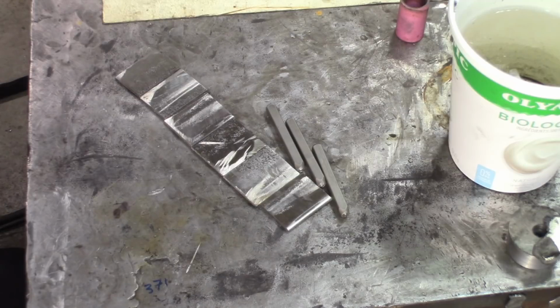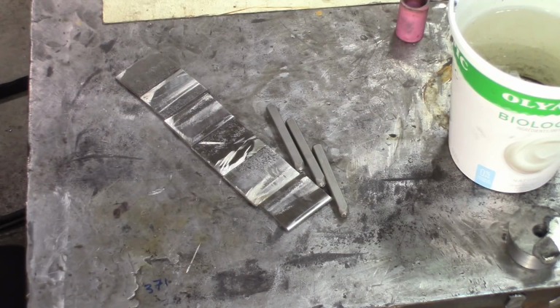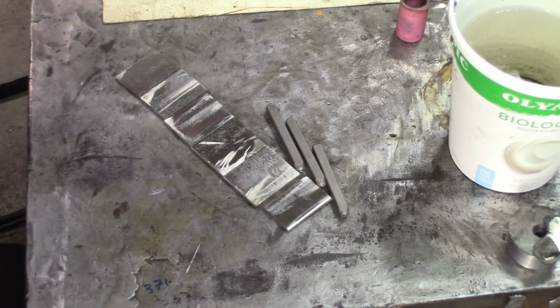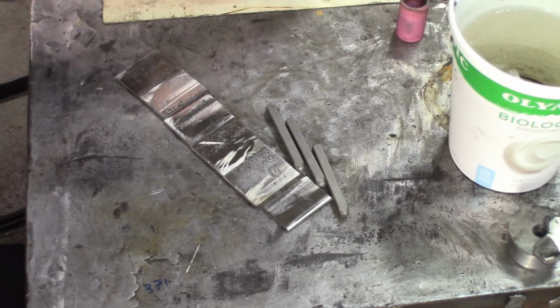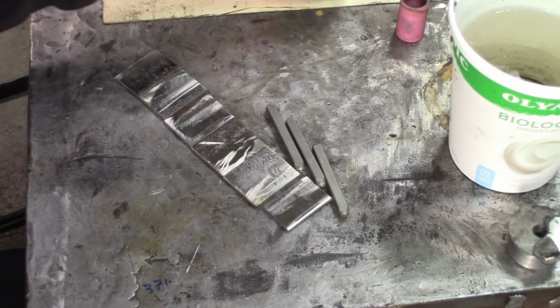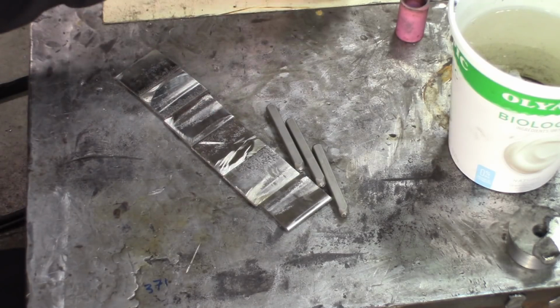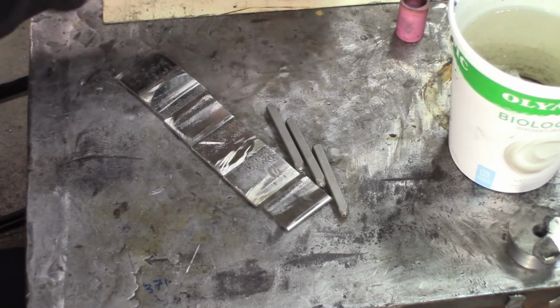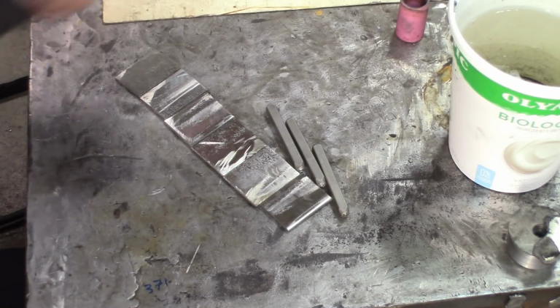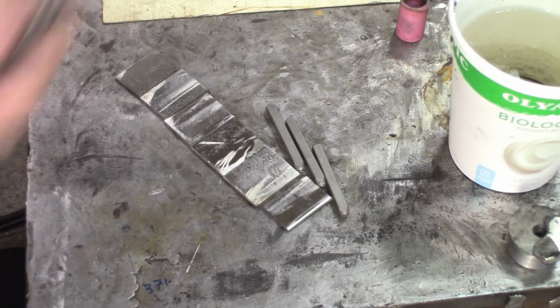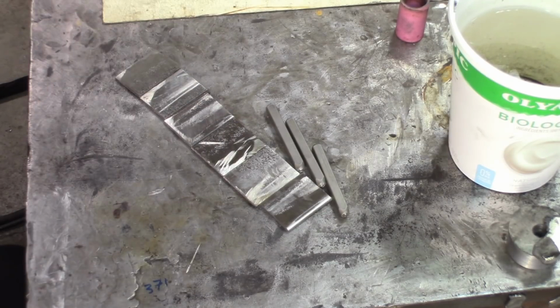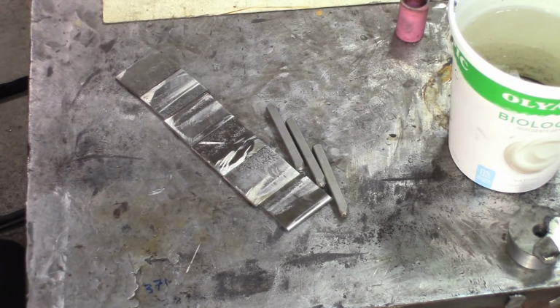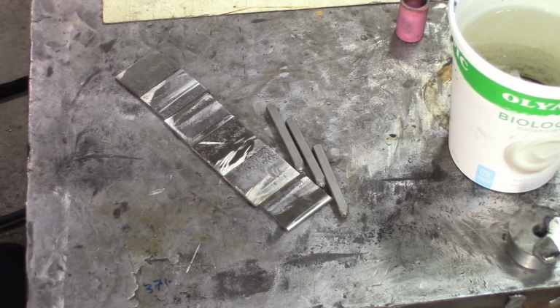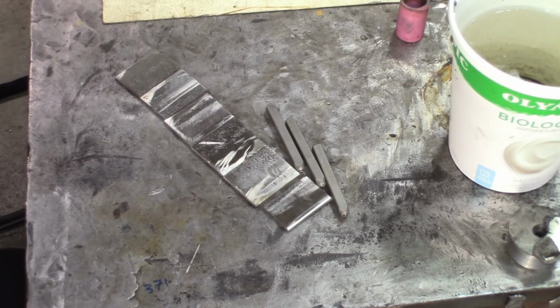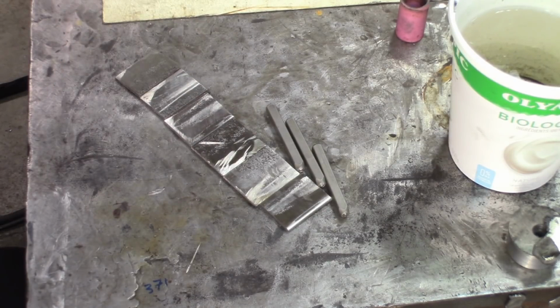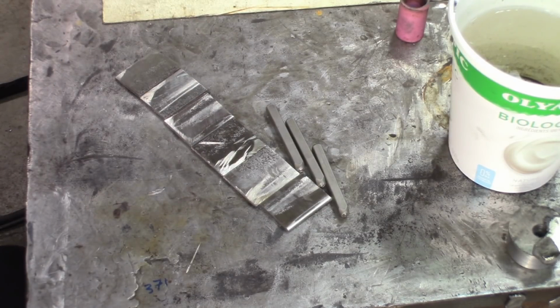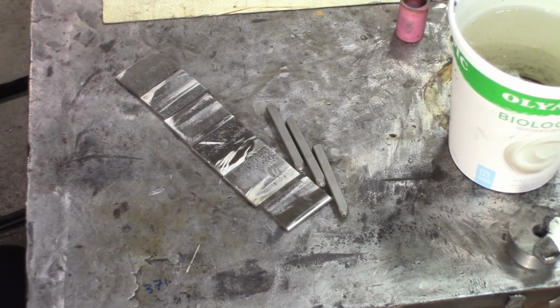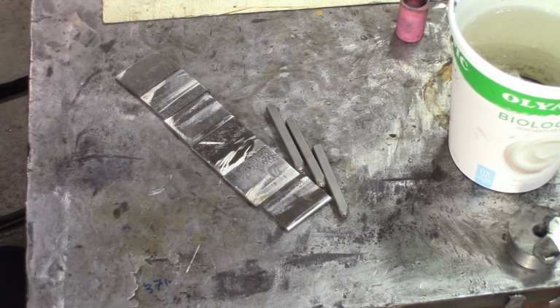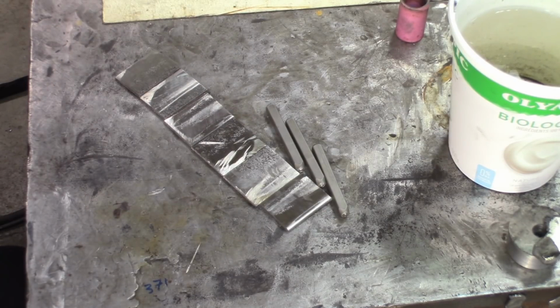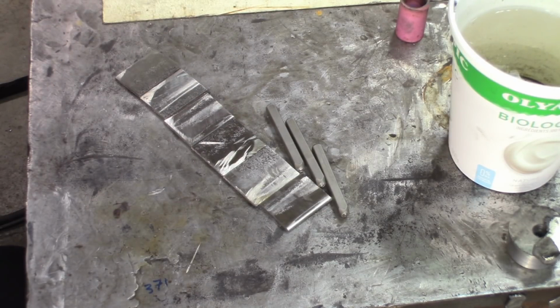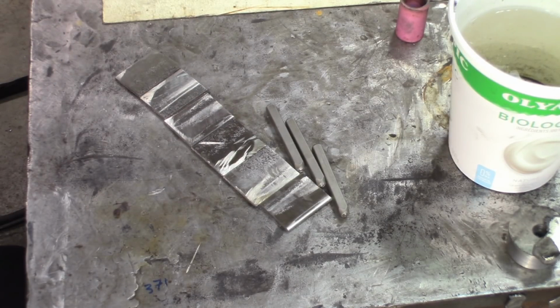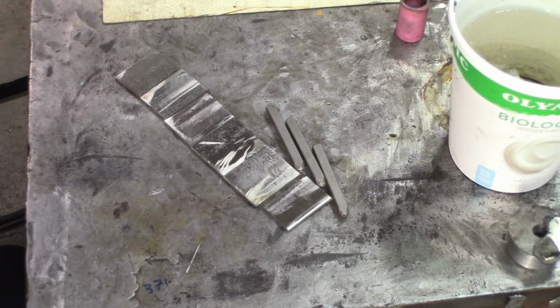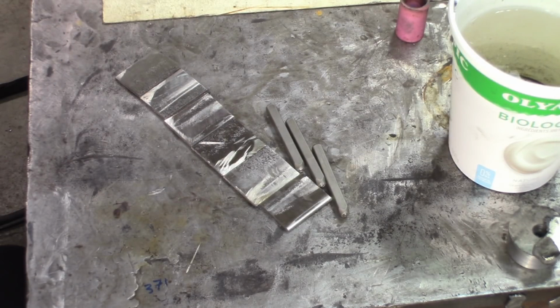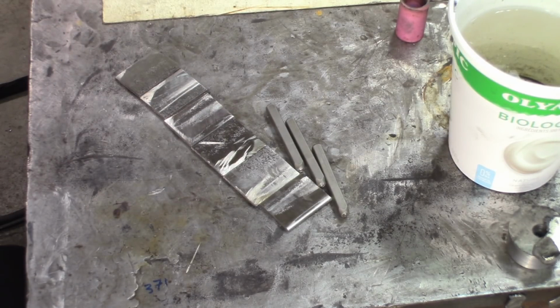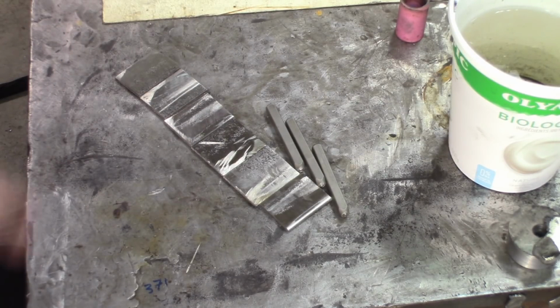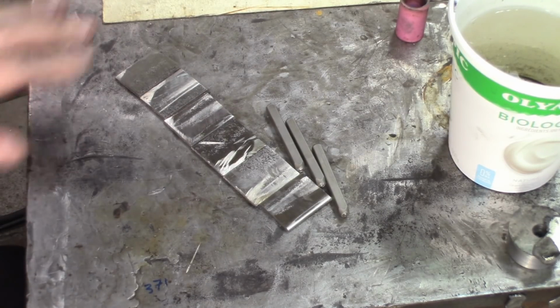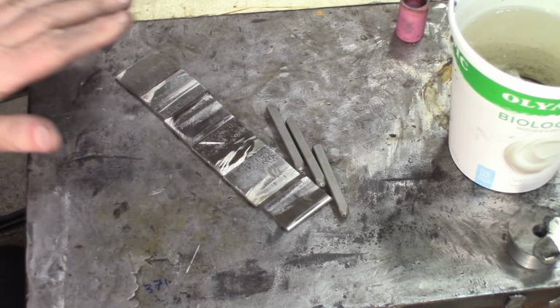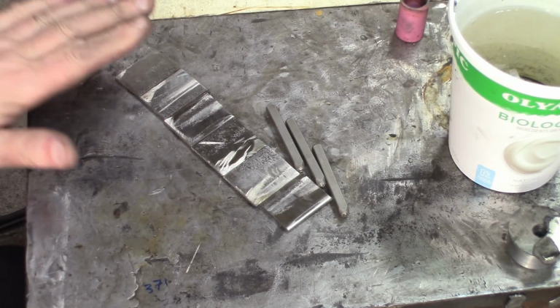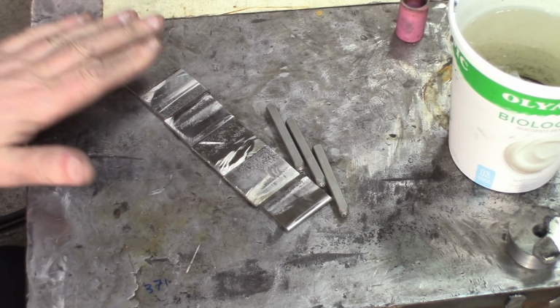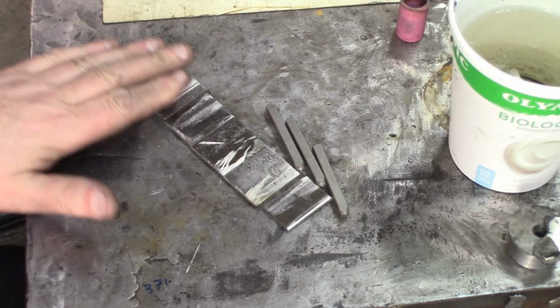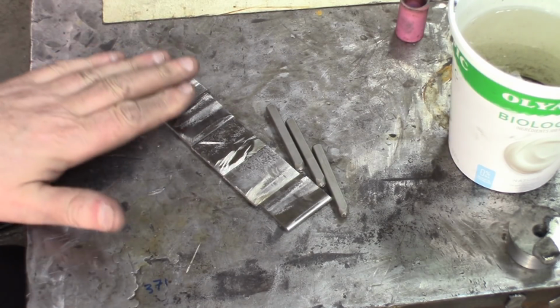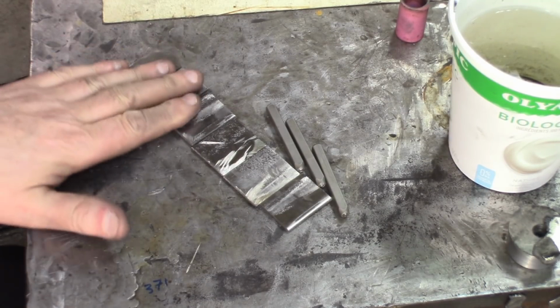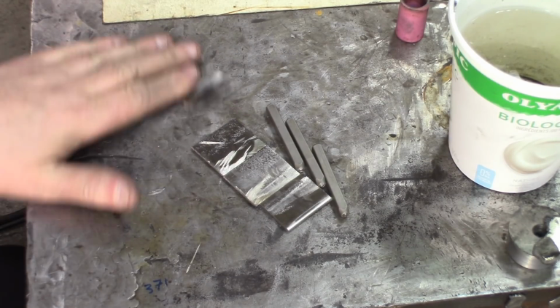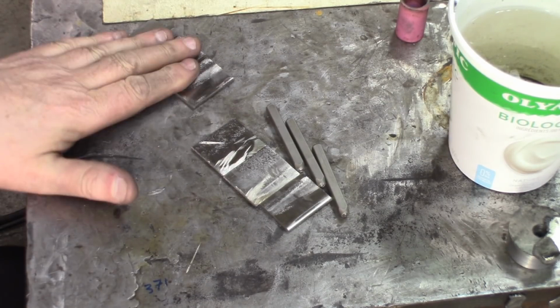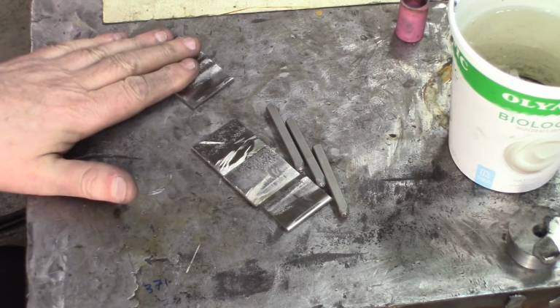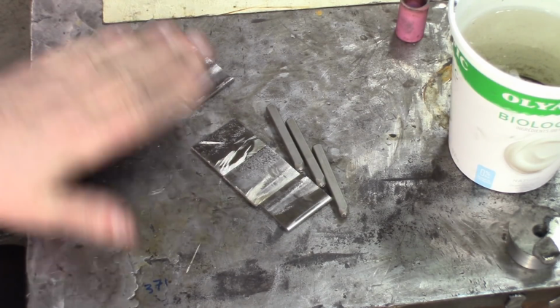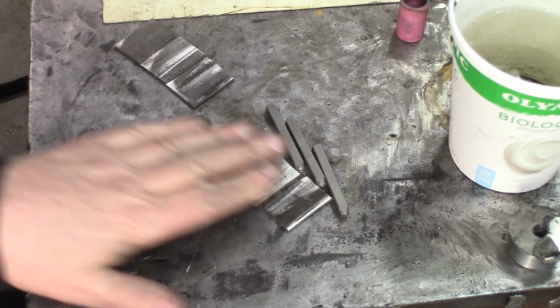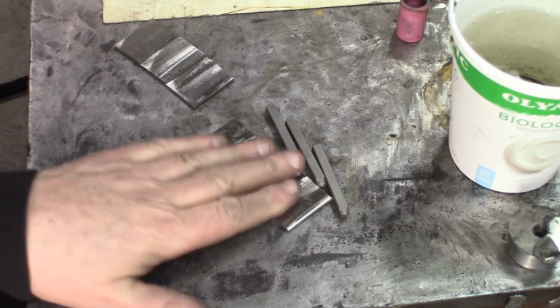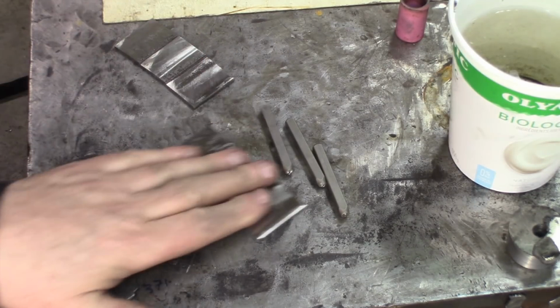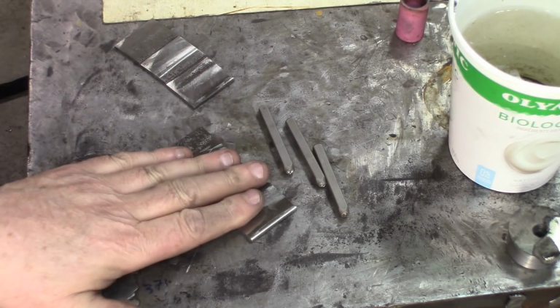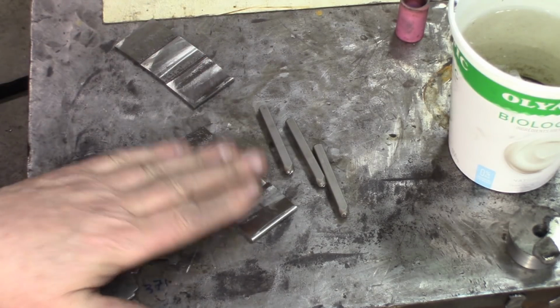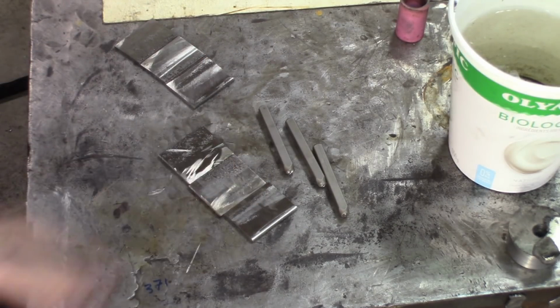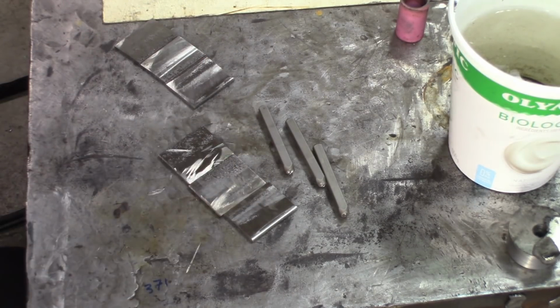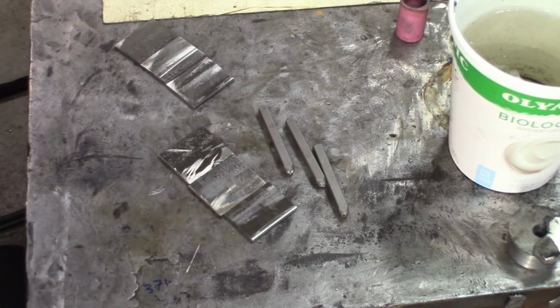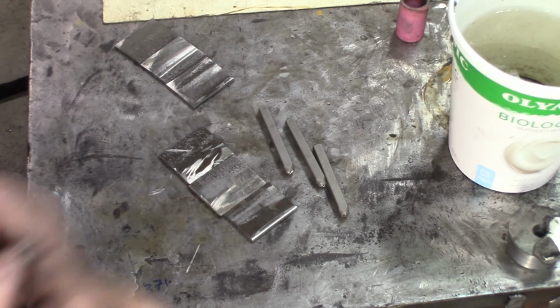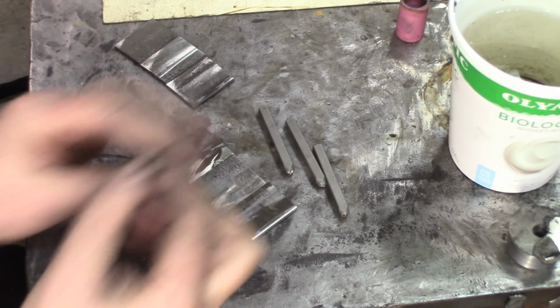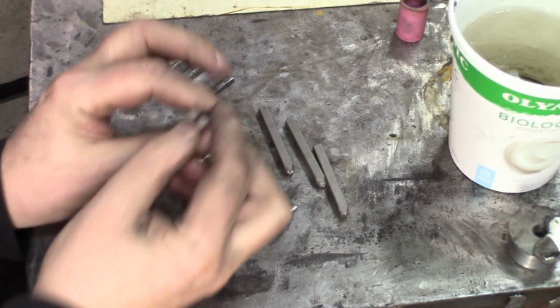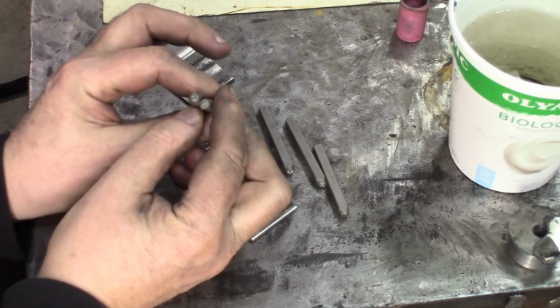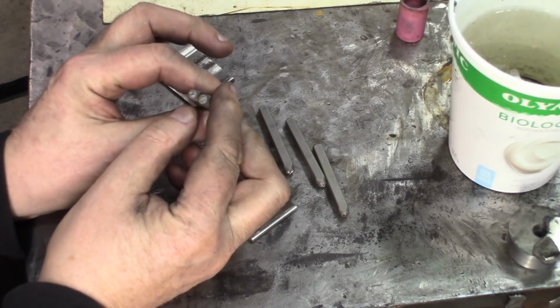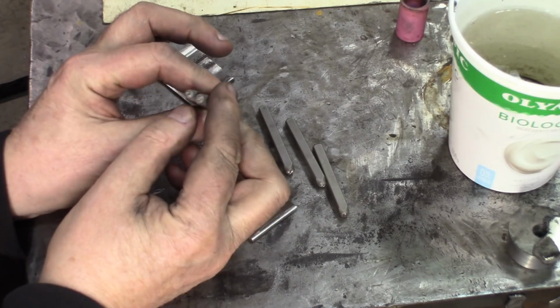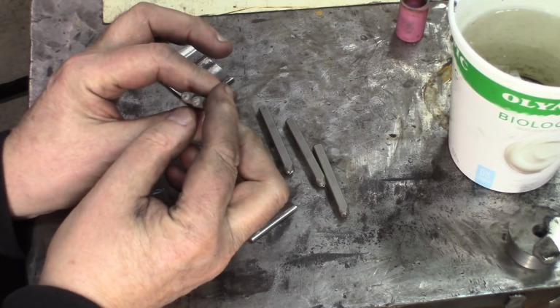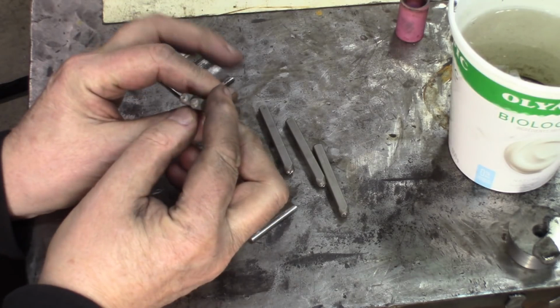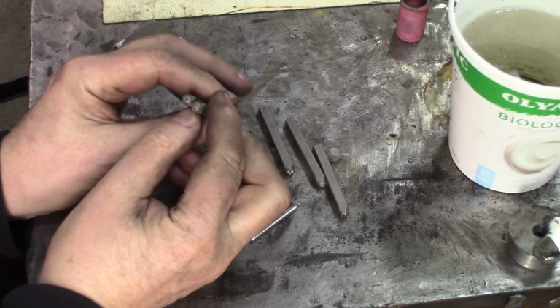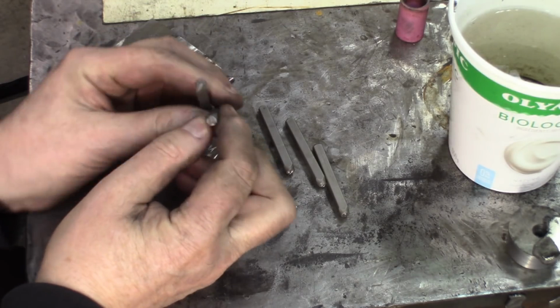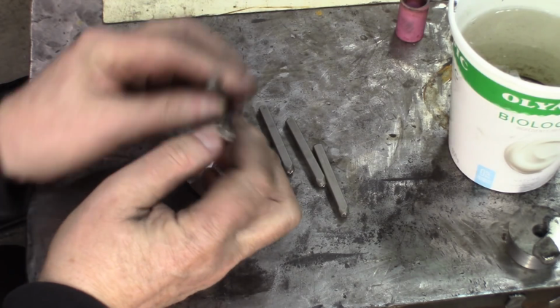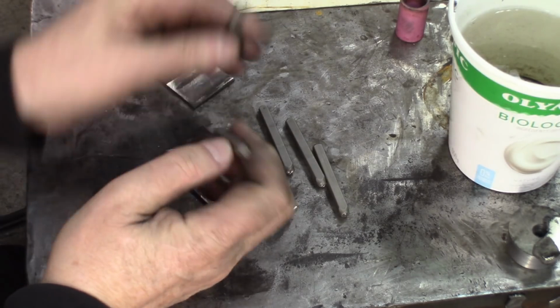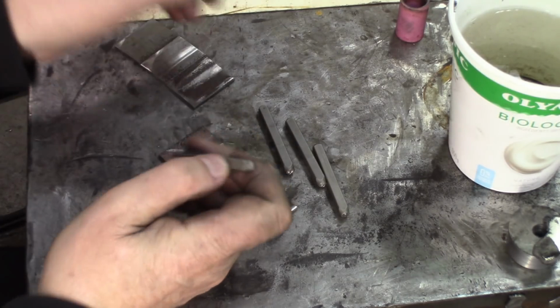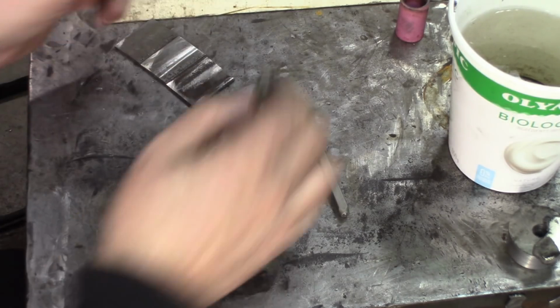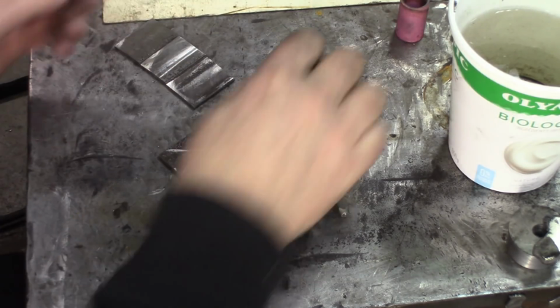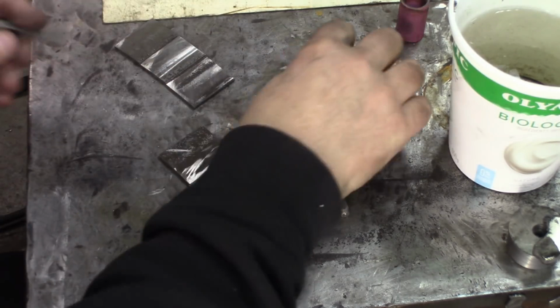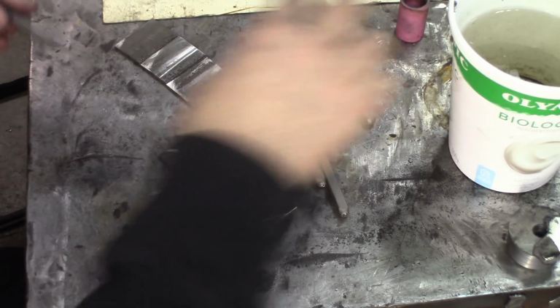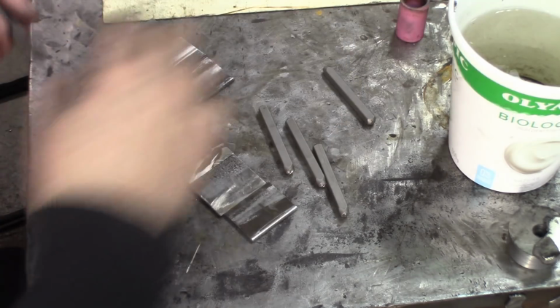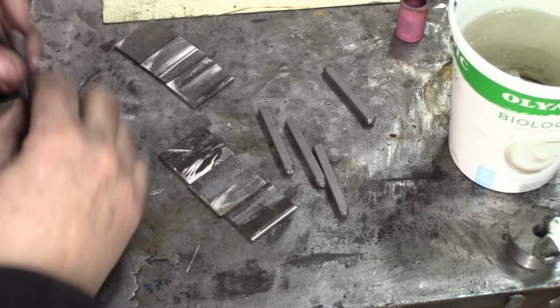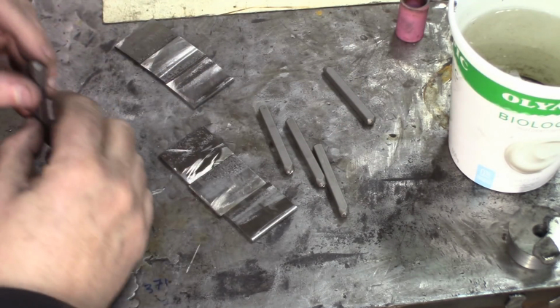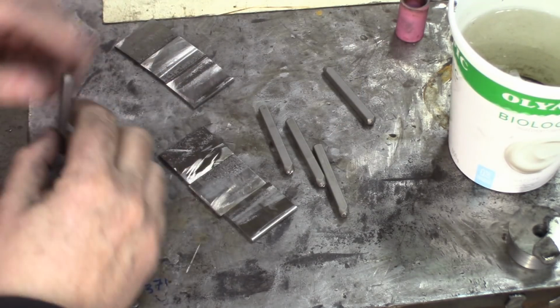My next step is to identify them because there's going to be one set quenched in oil and one set in water. So O and W for oil and water.